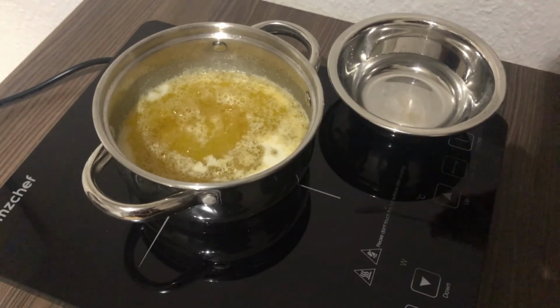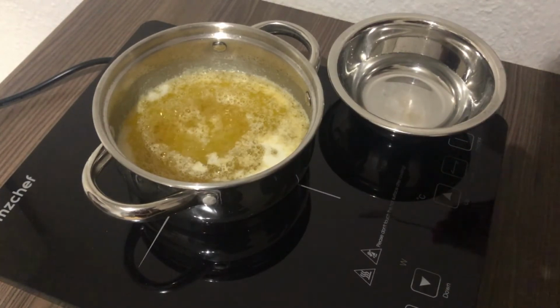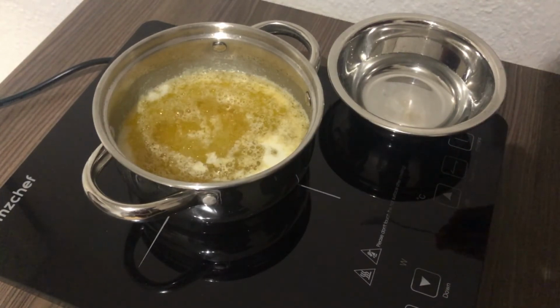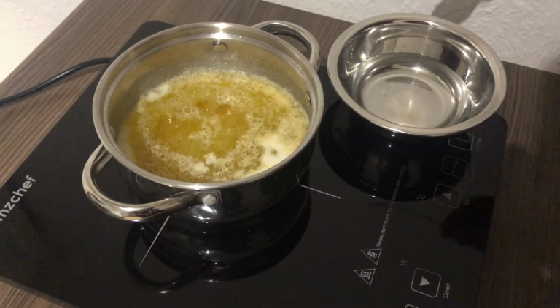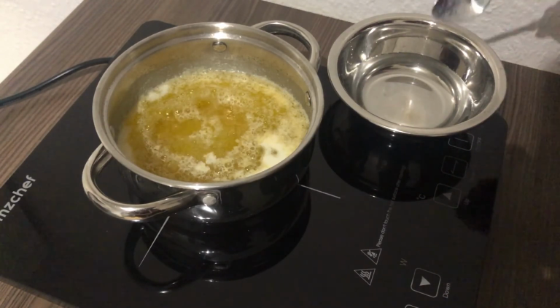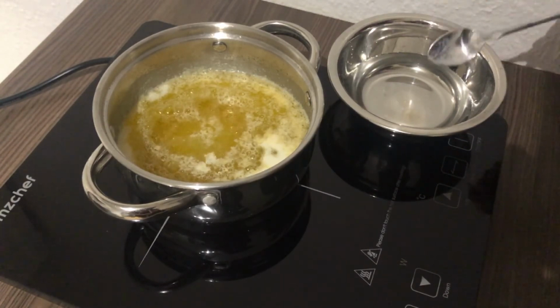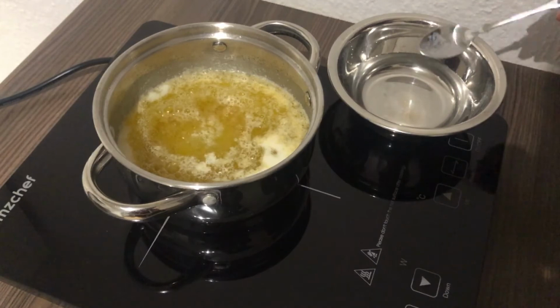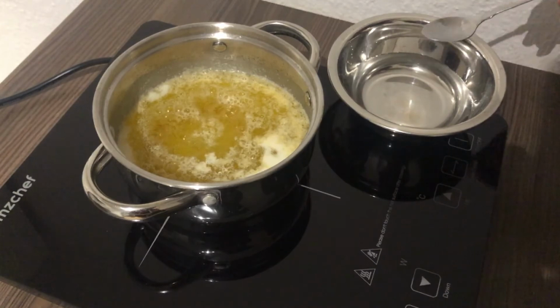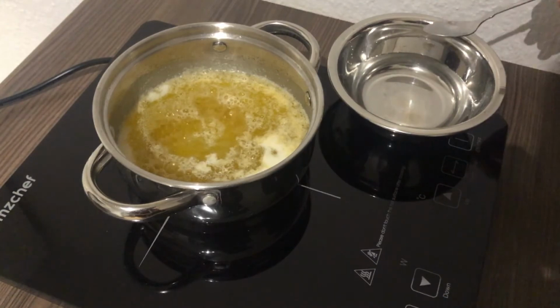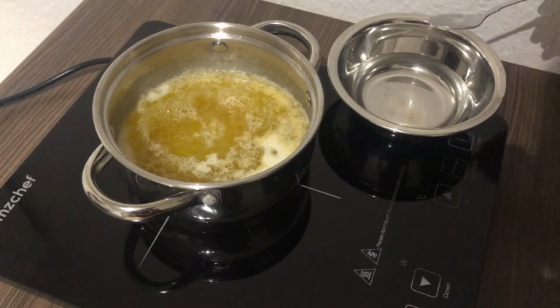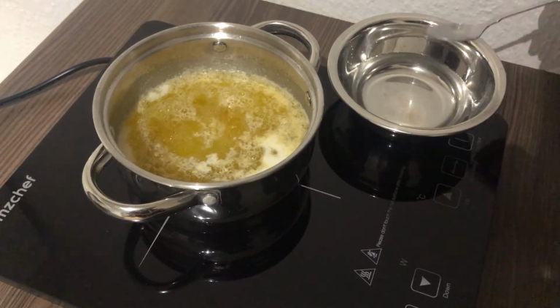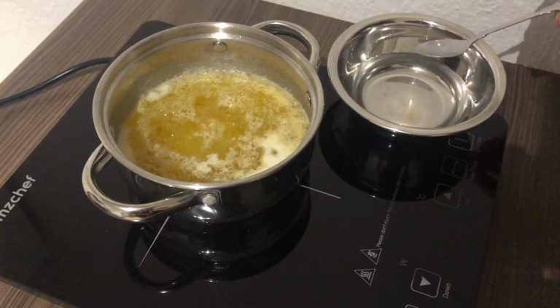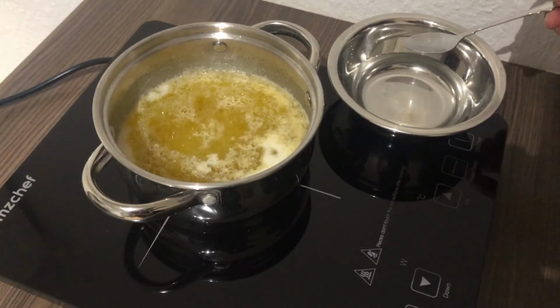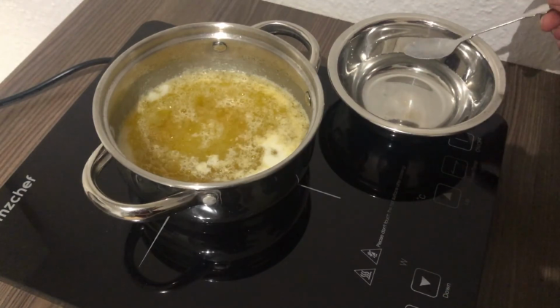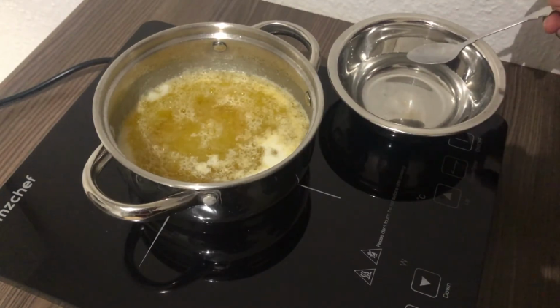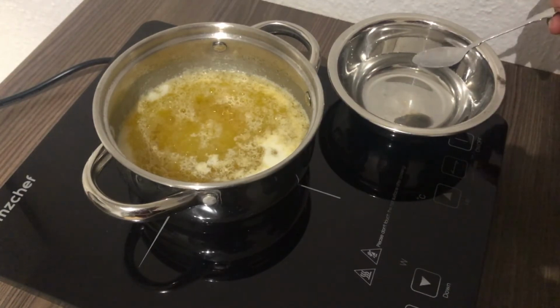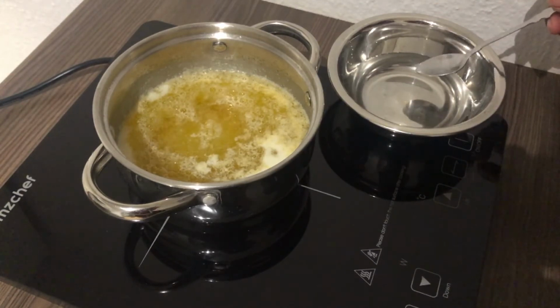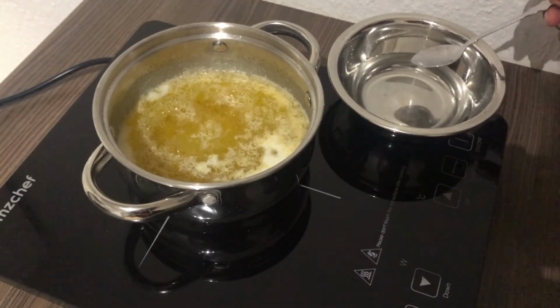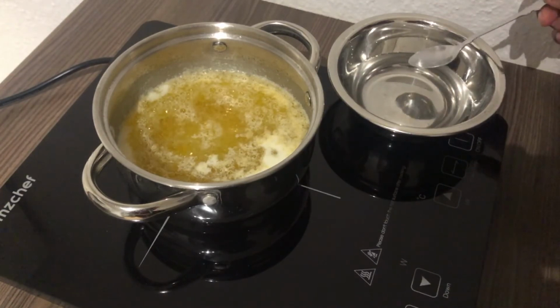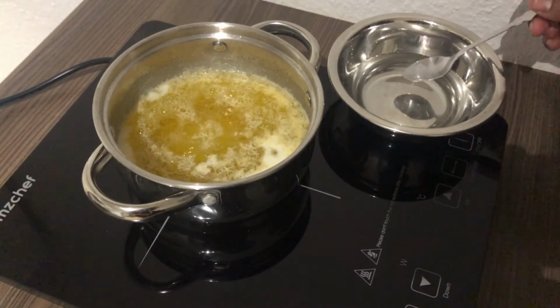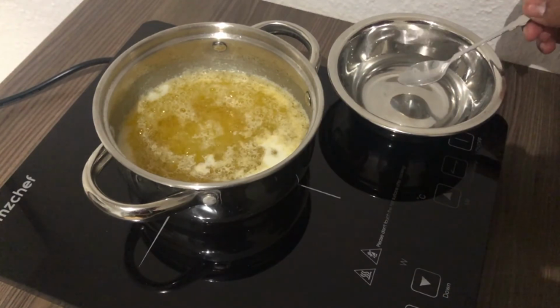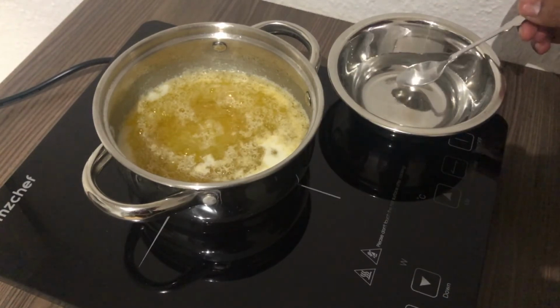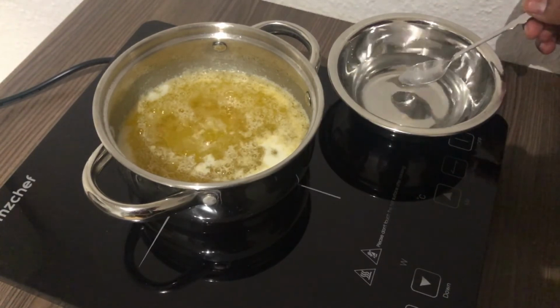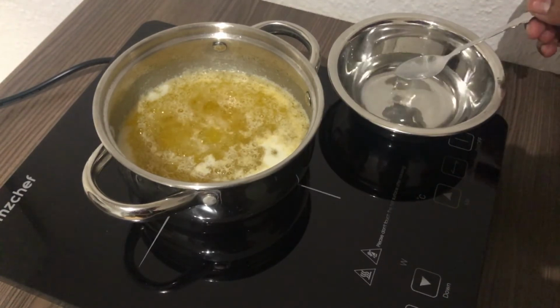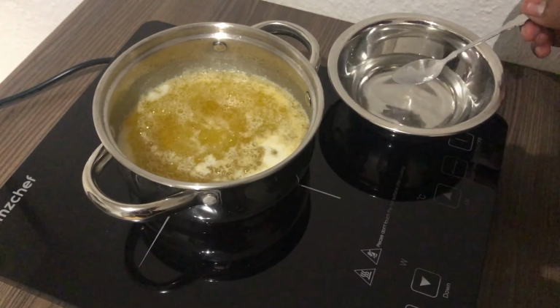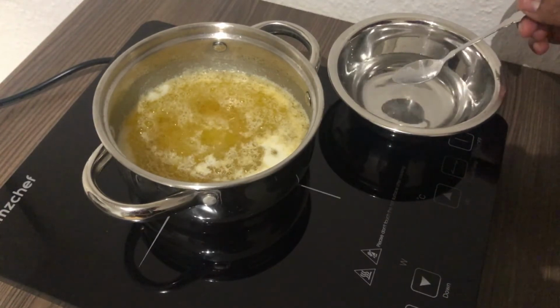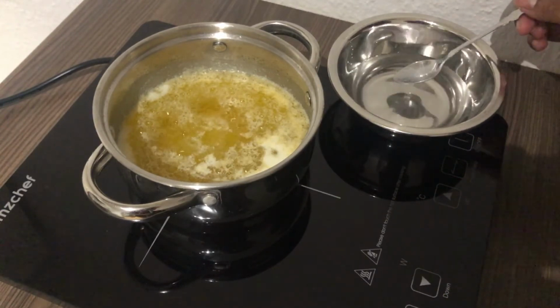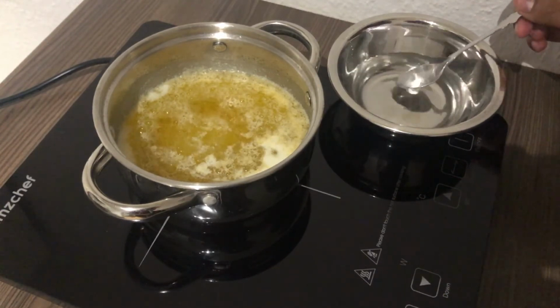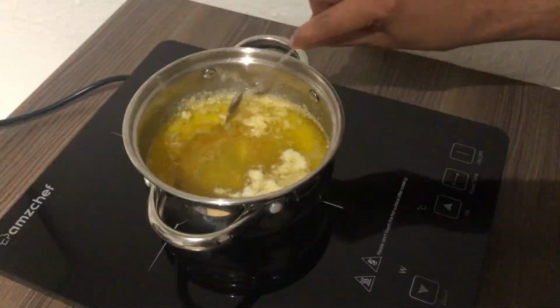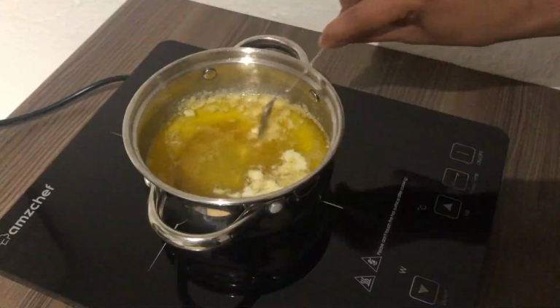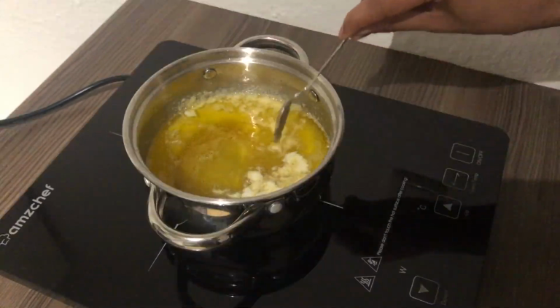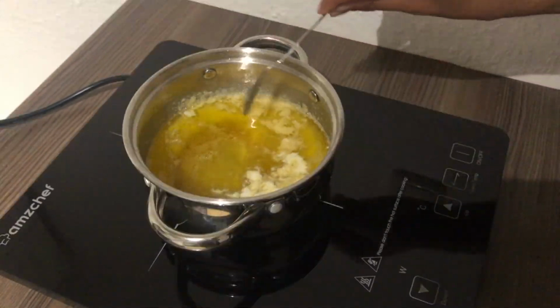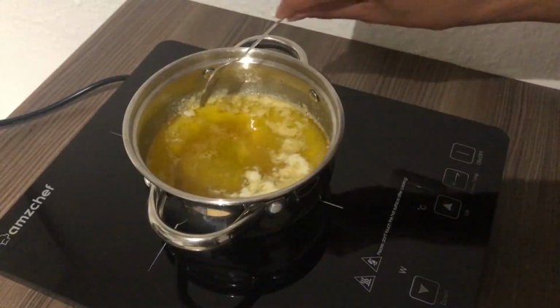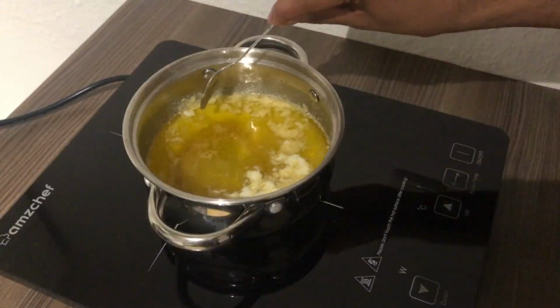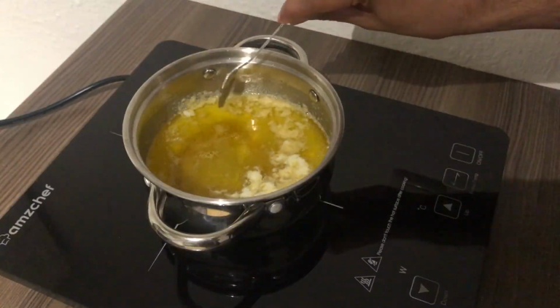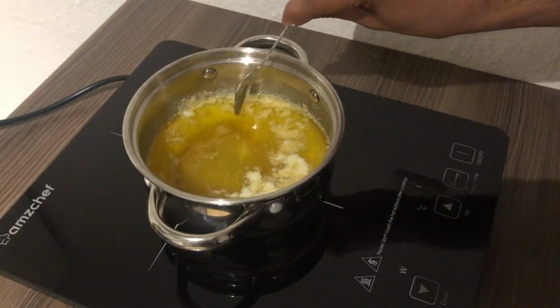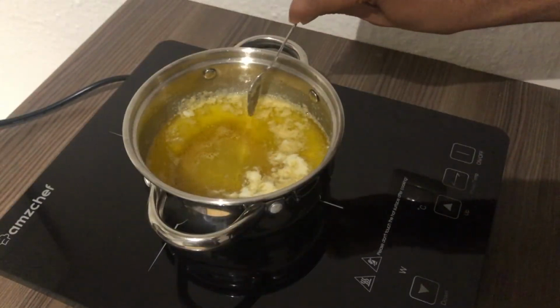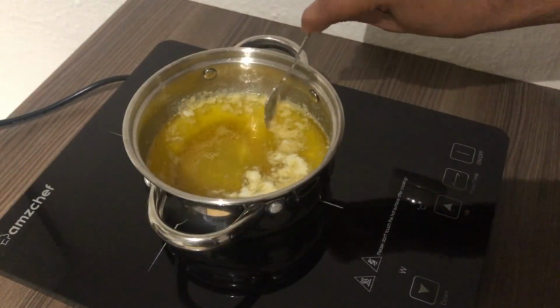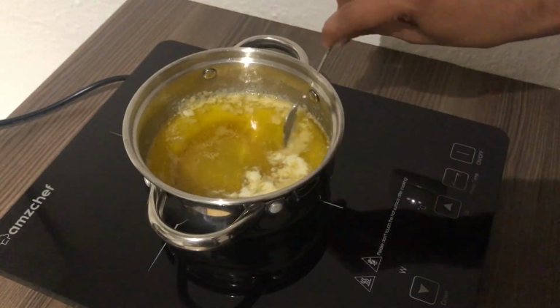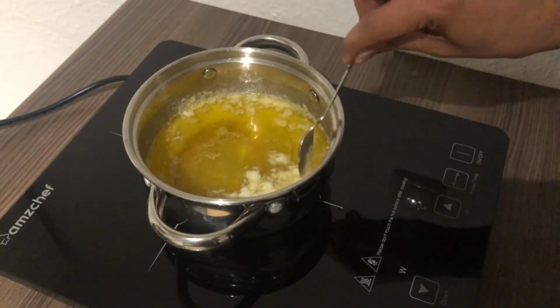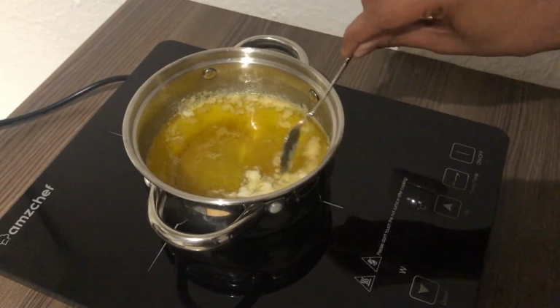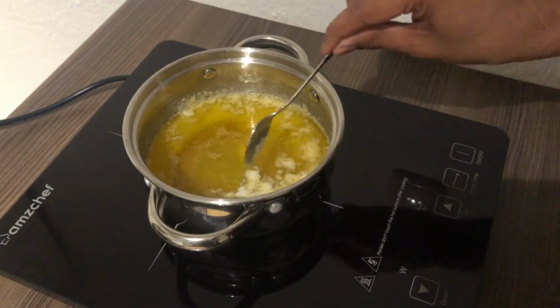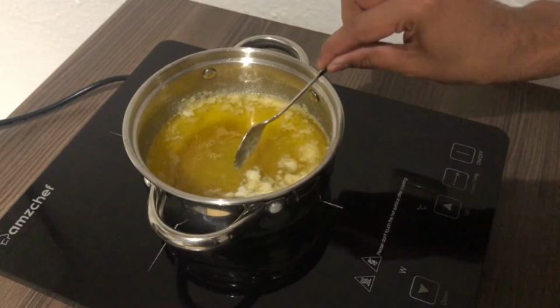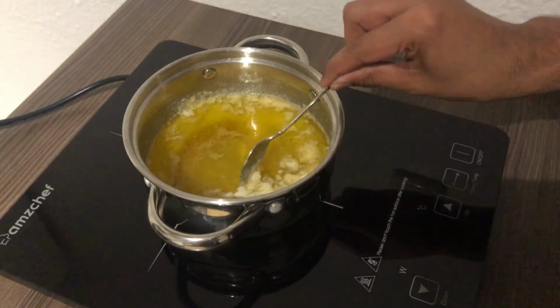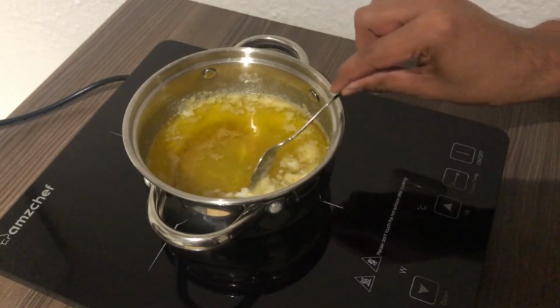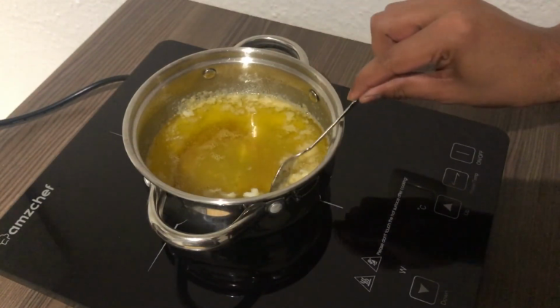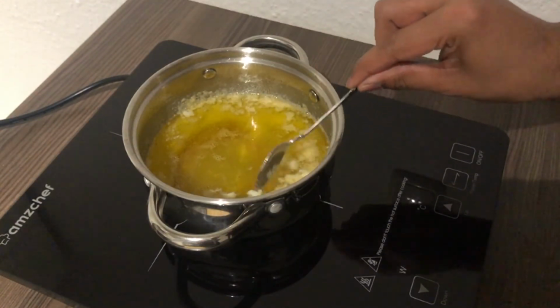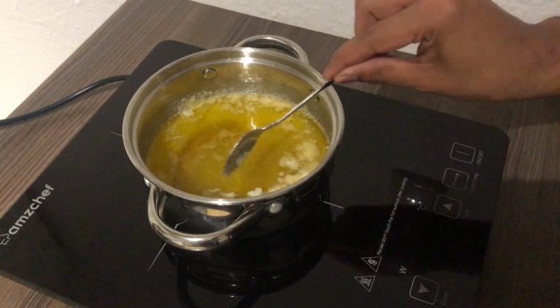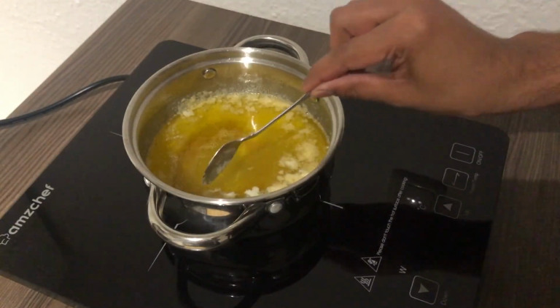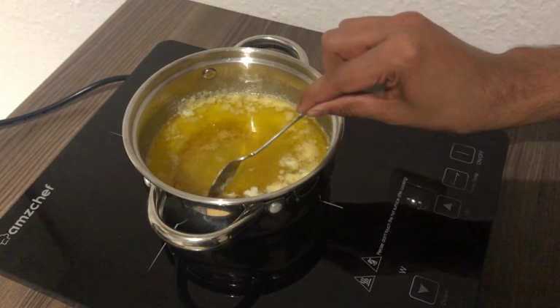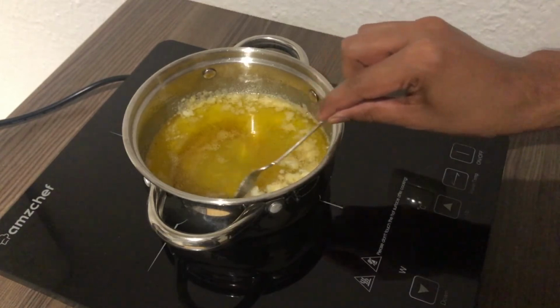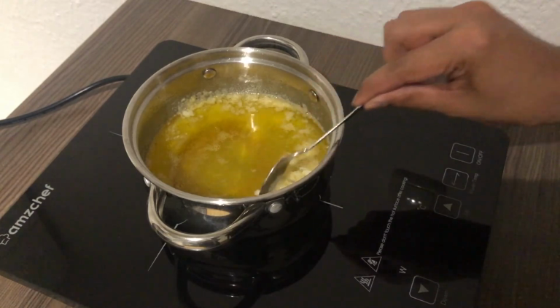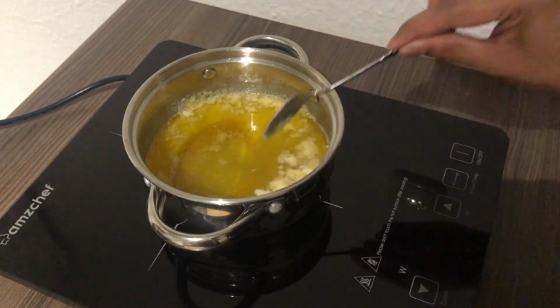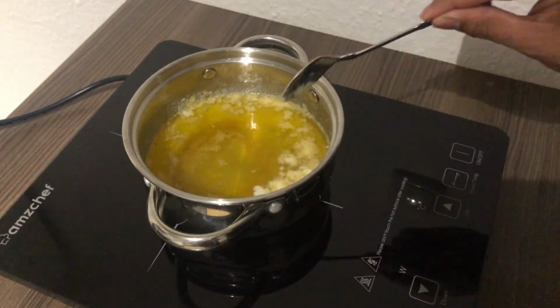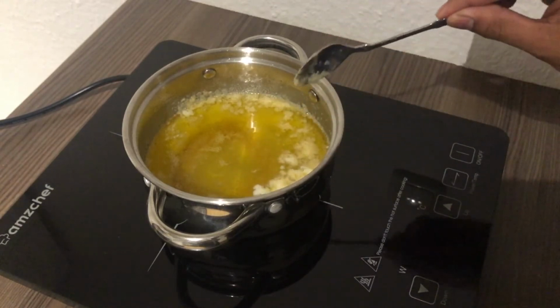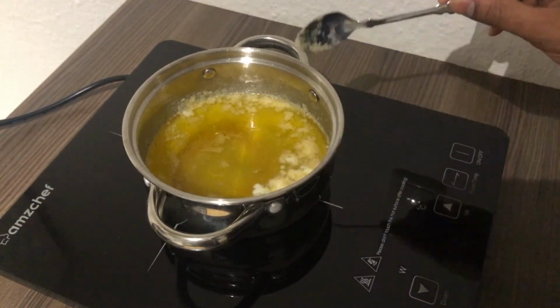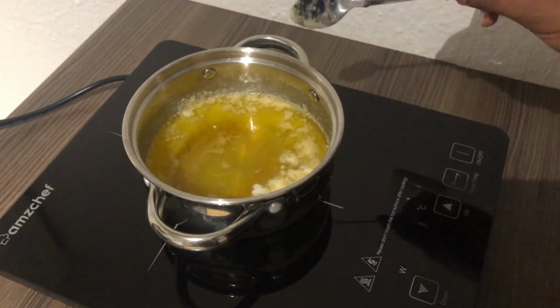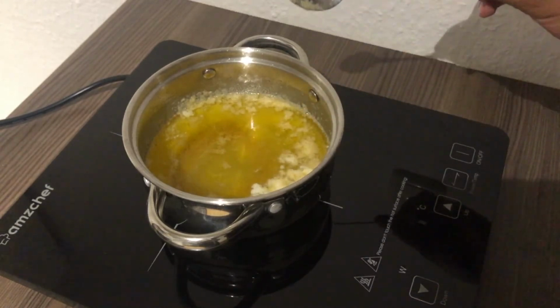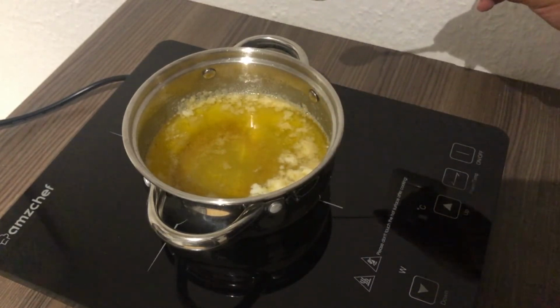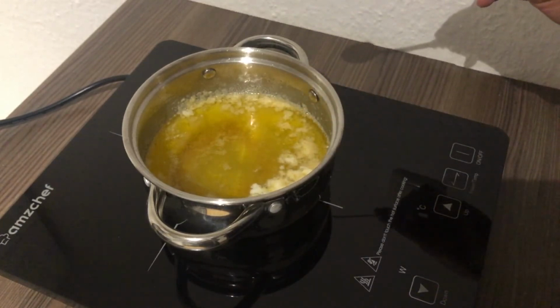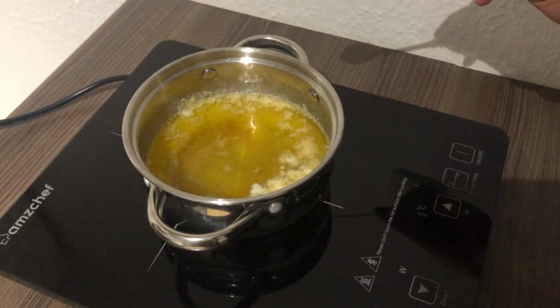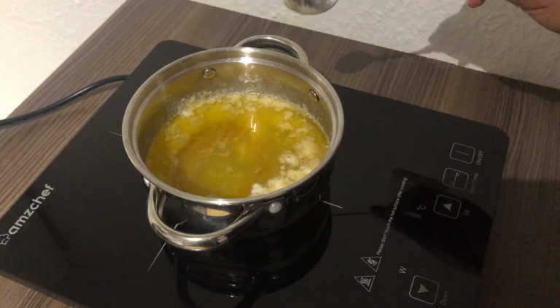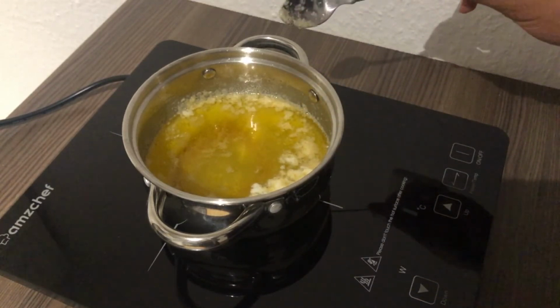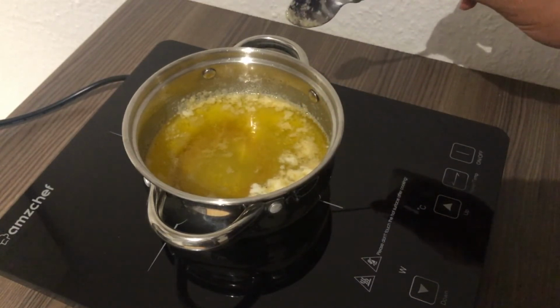And this was it. We will just cool it off and pour it into a container where we will store it in the fridge.